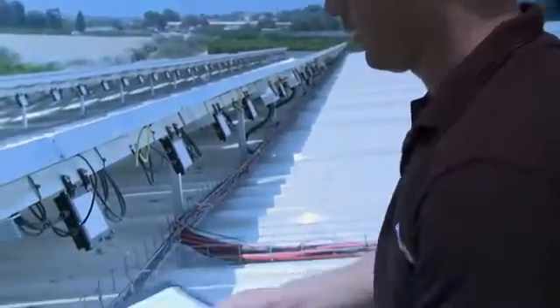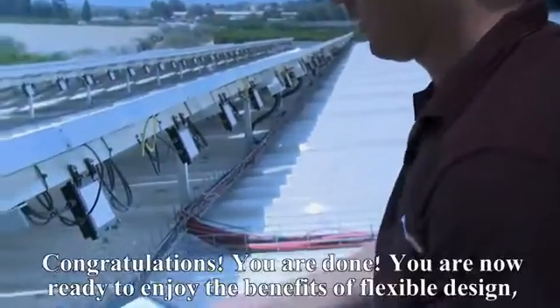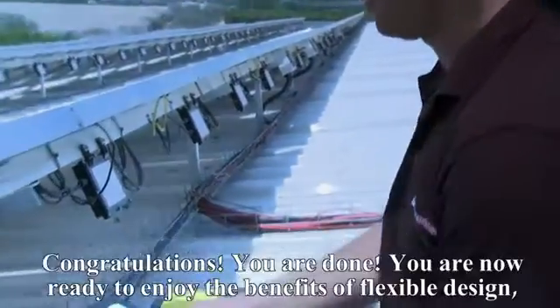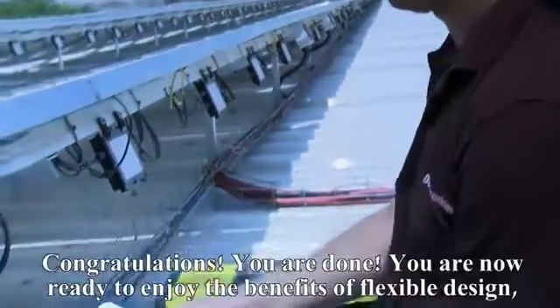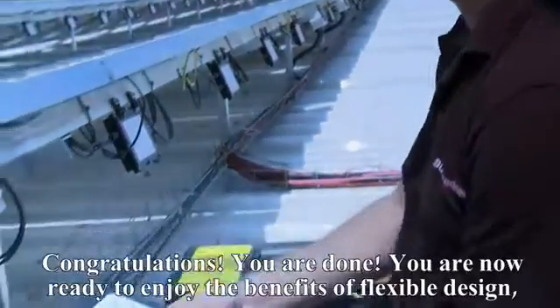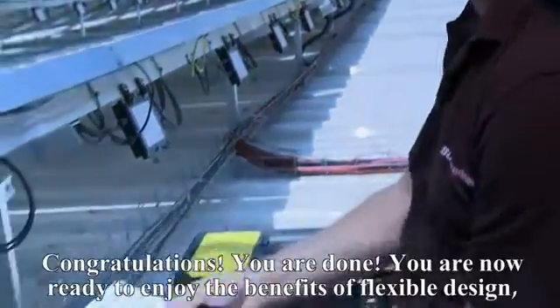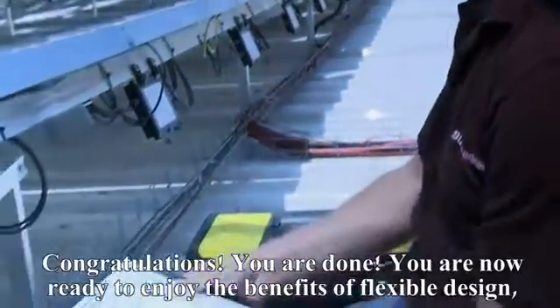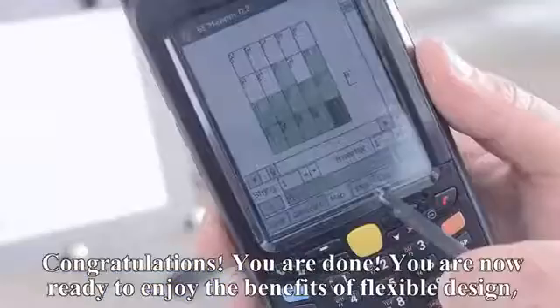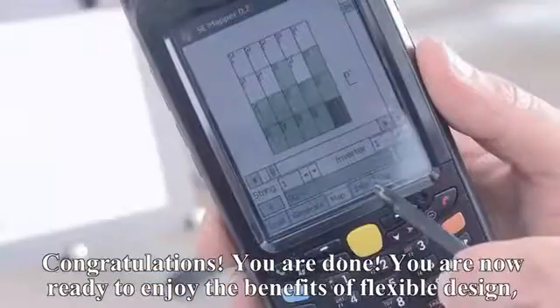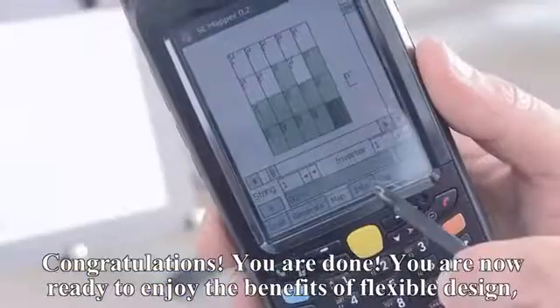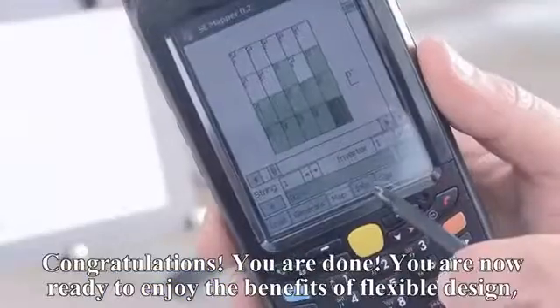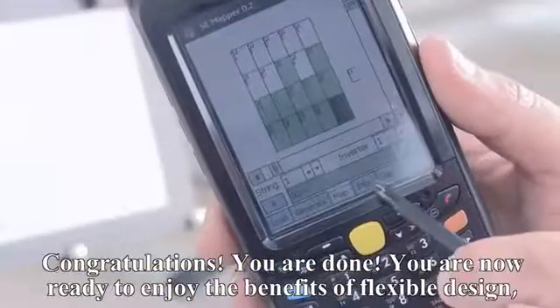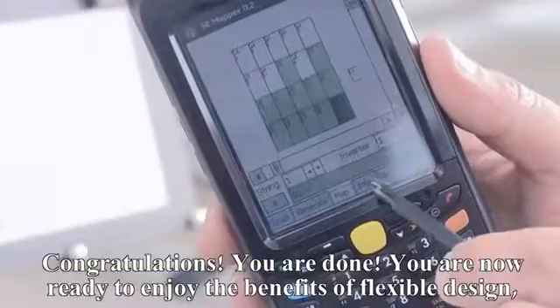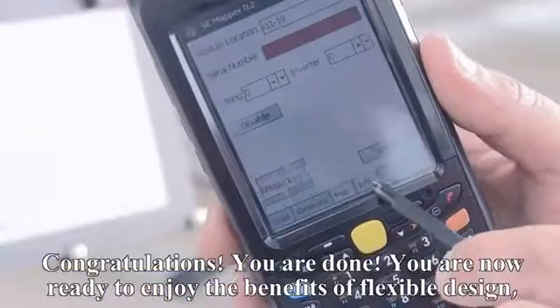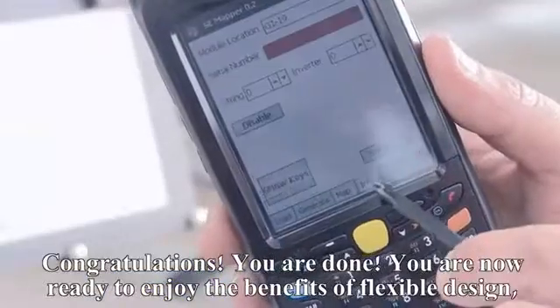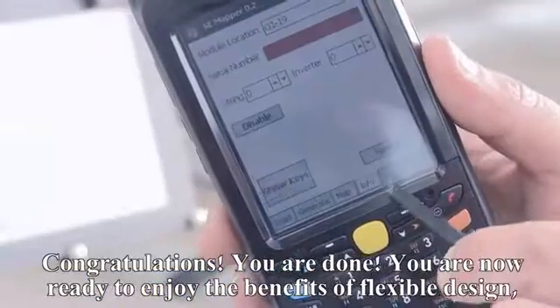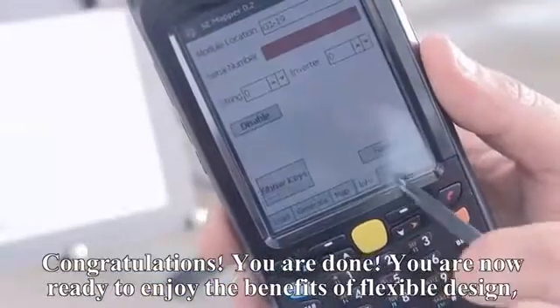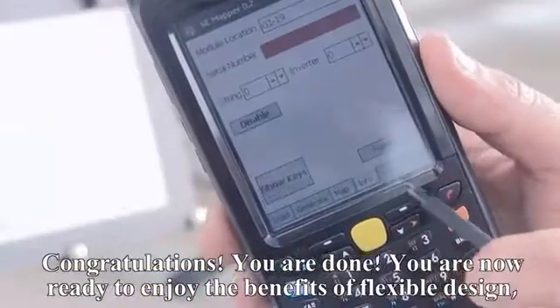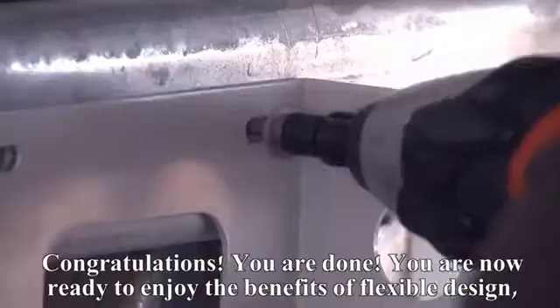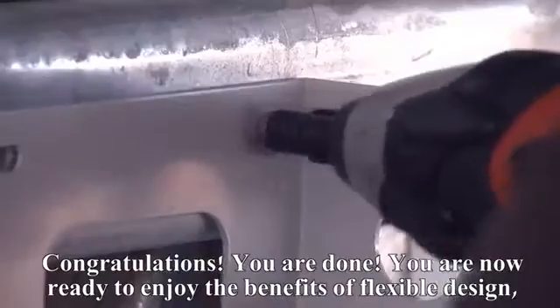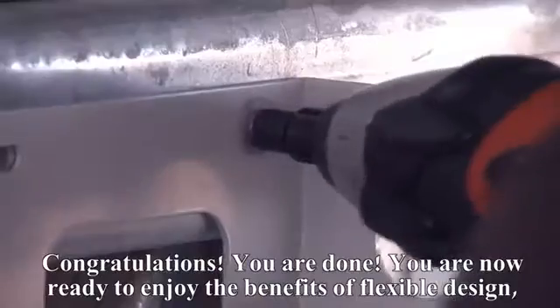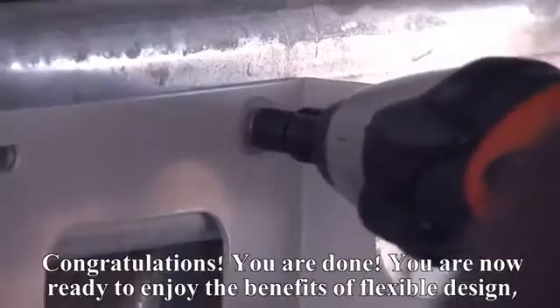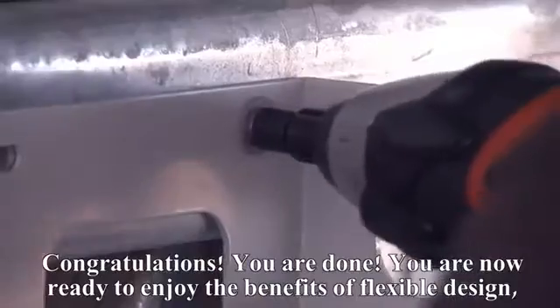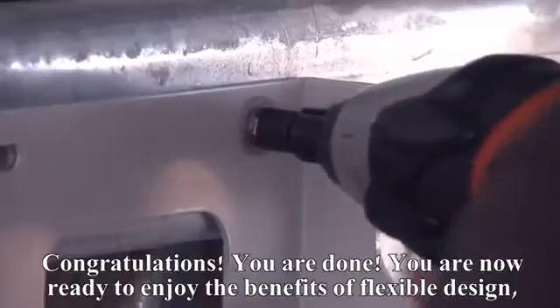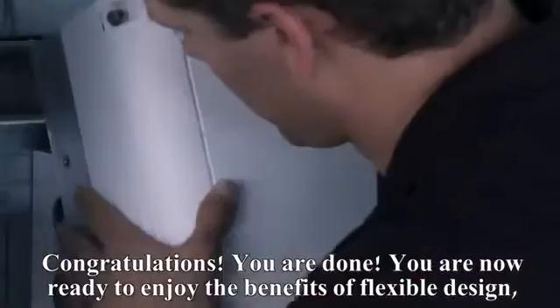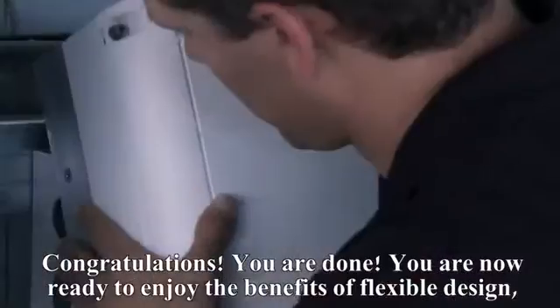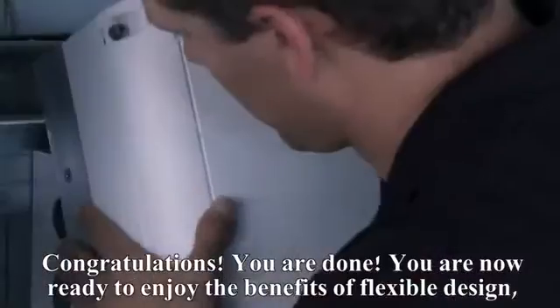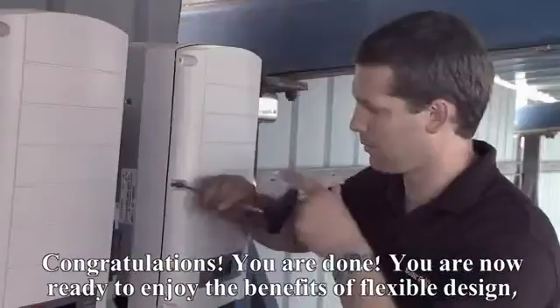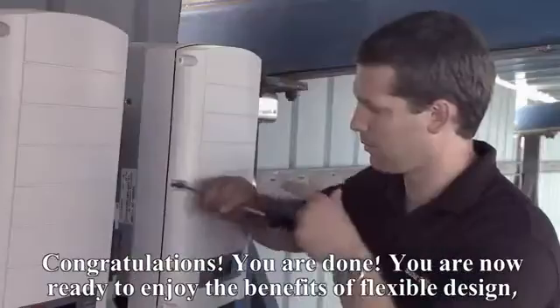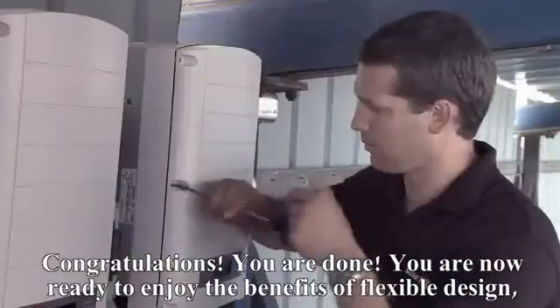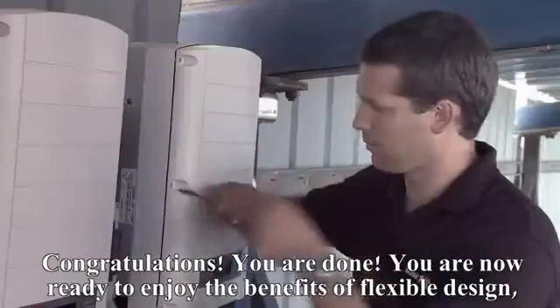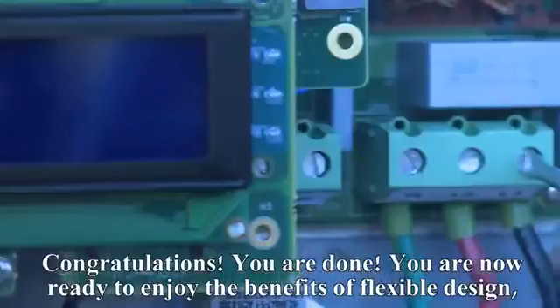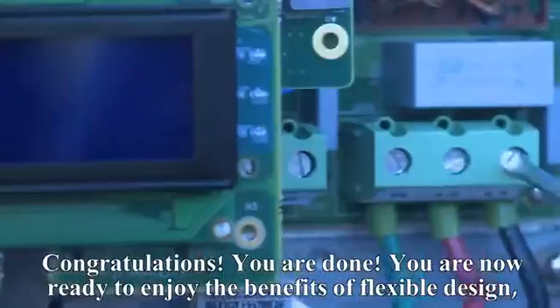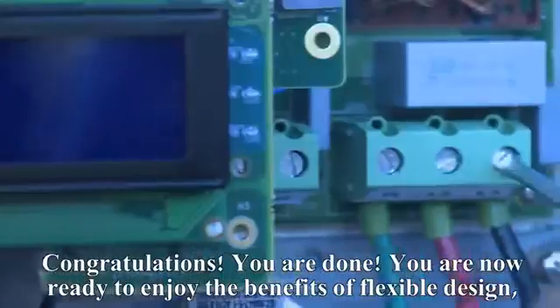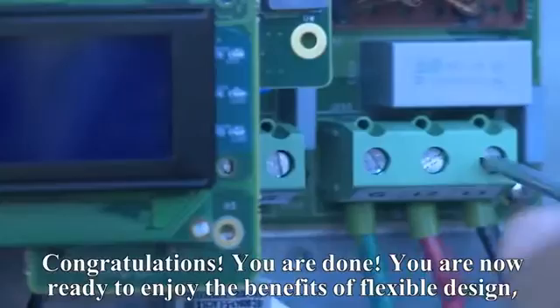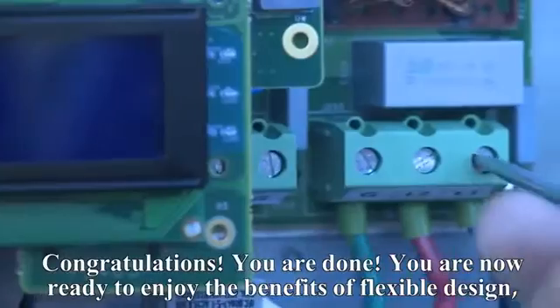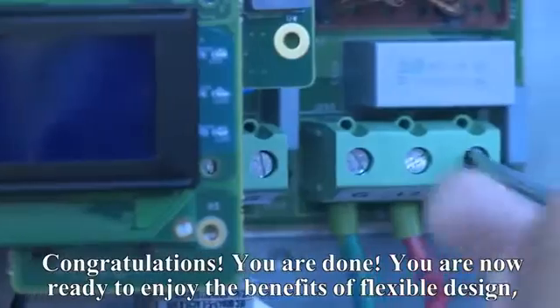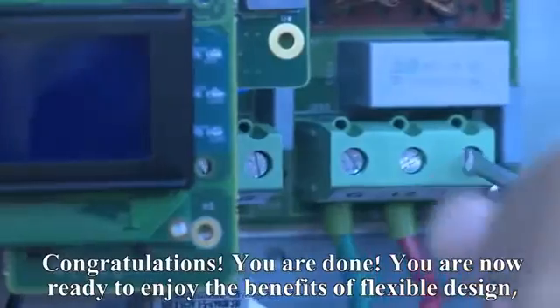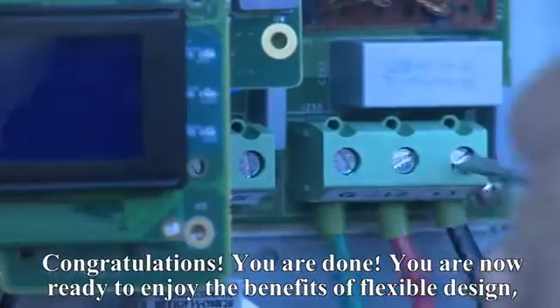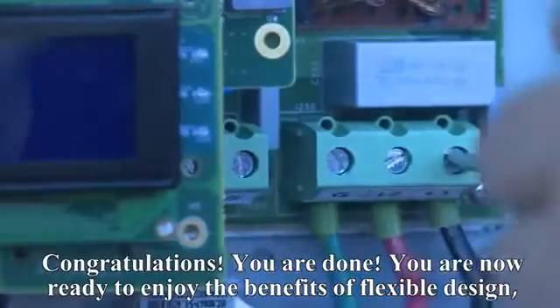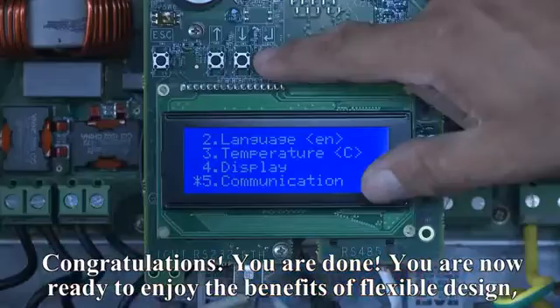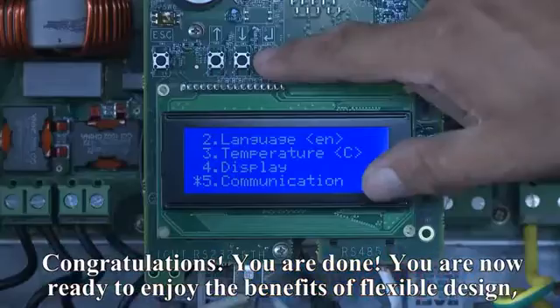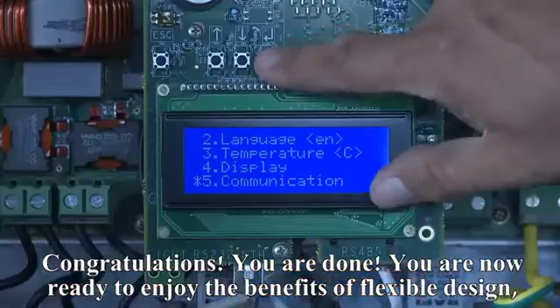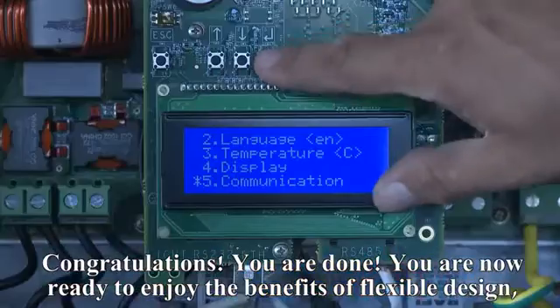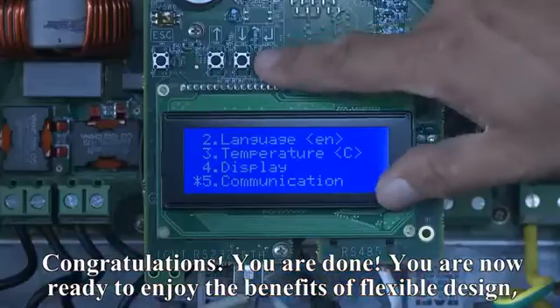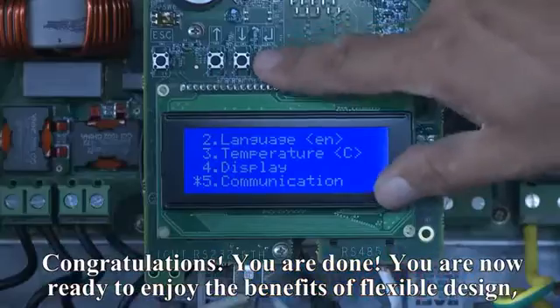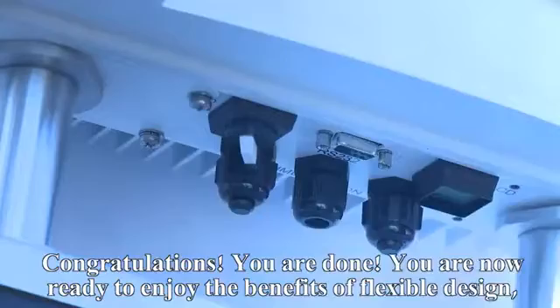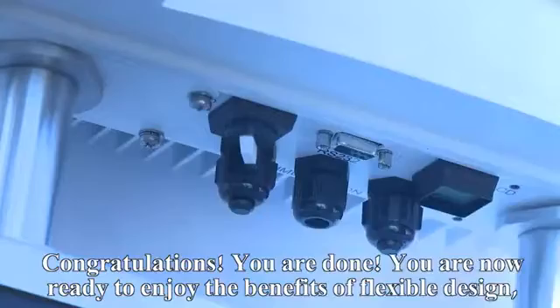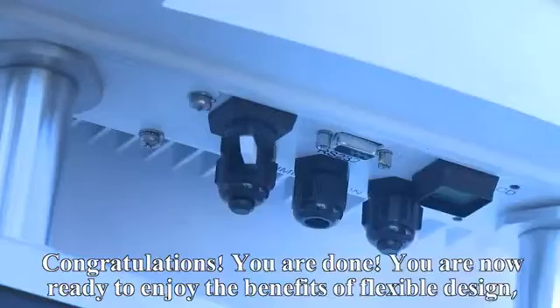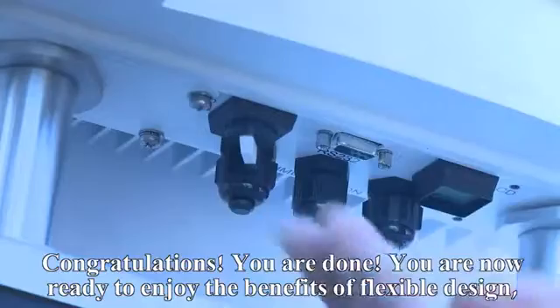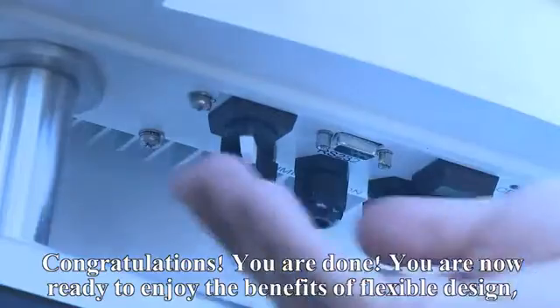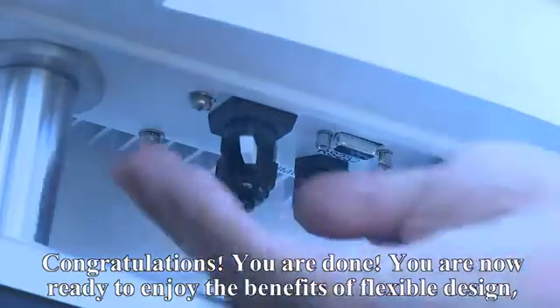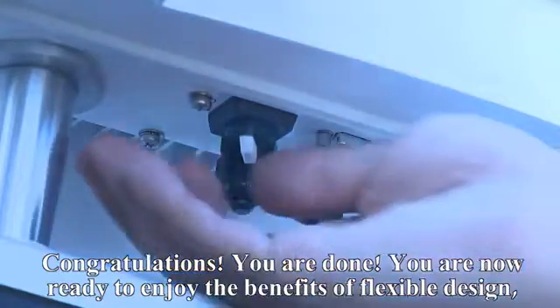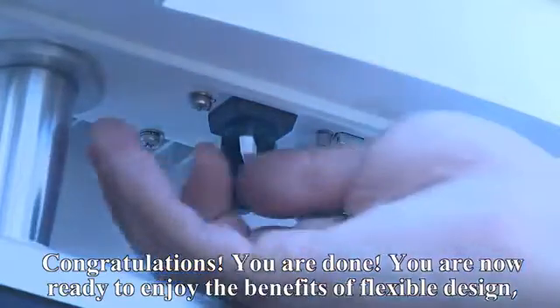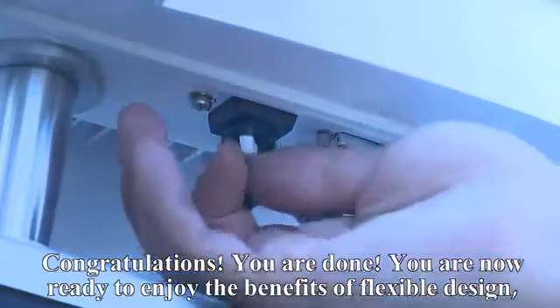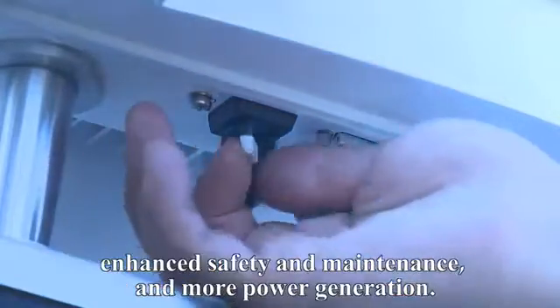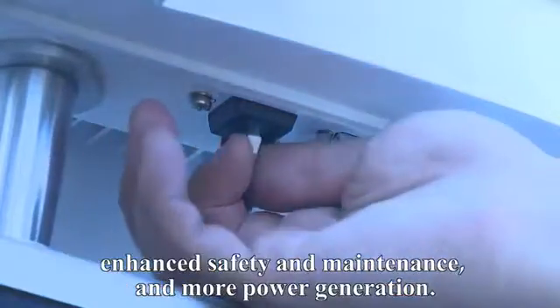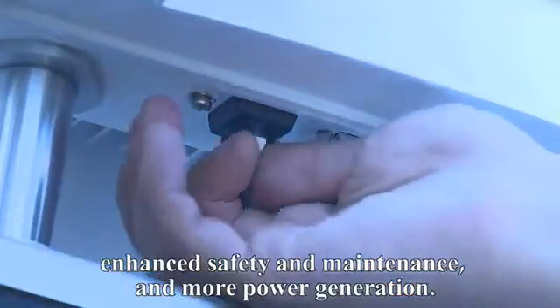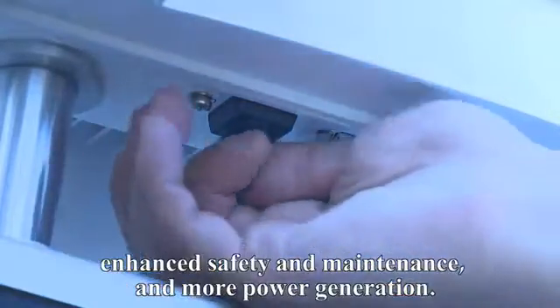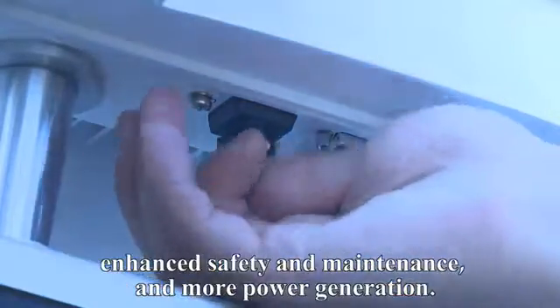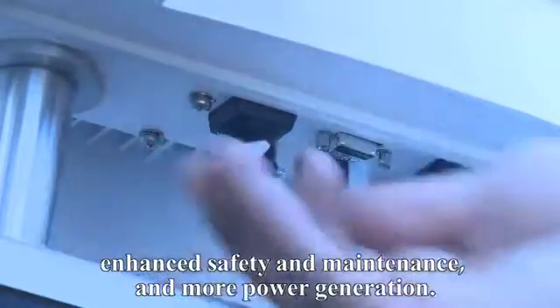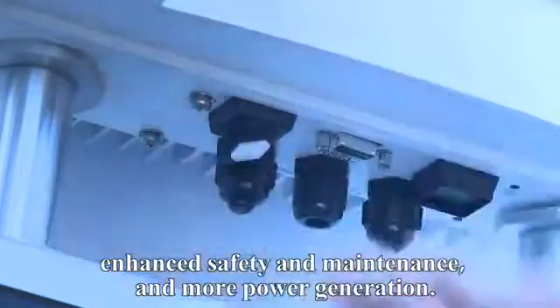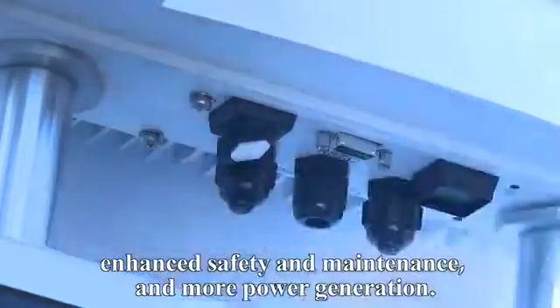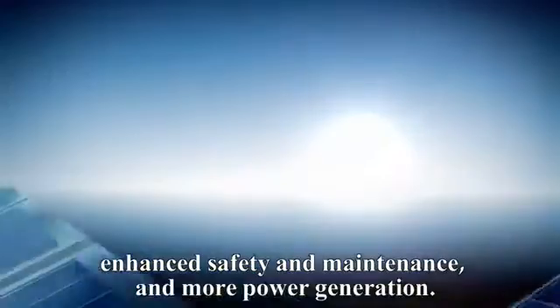Congratulations, you are done! You are now ready to enjoy the benefits of flexible design, enhanced safety and maintenance, and more power generation.